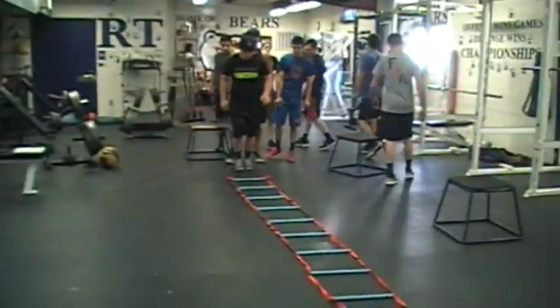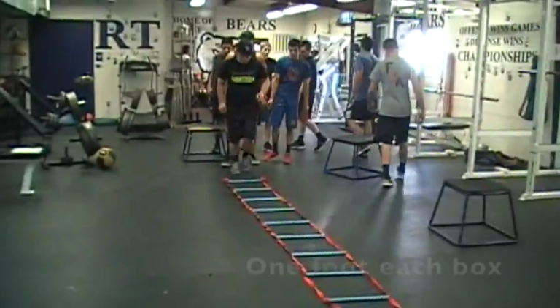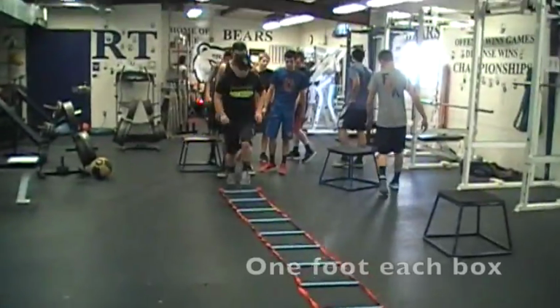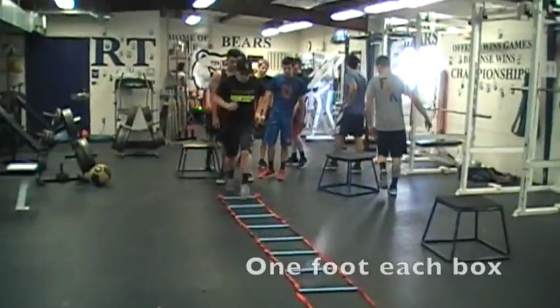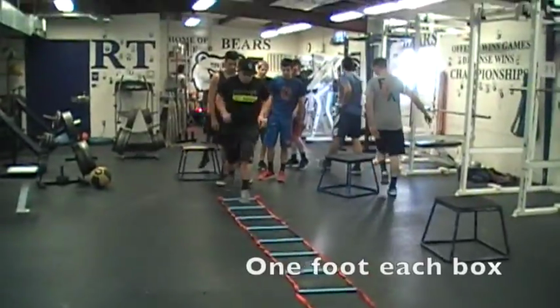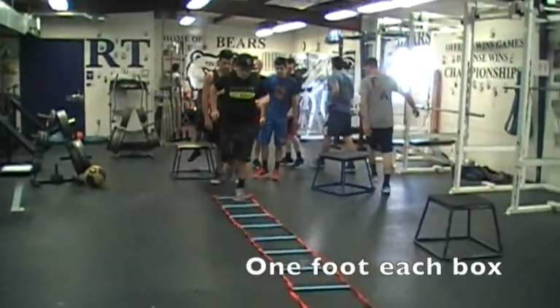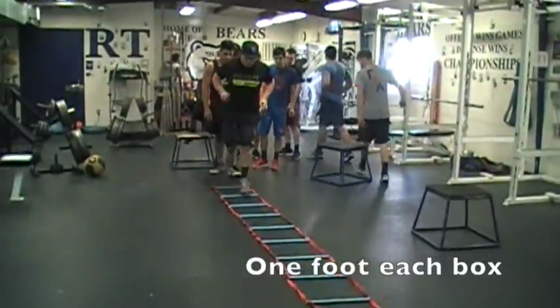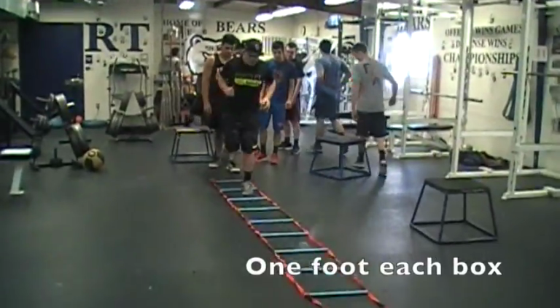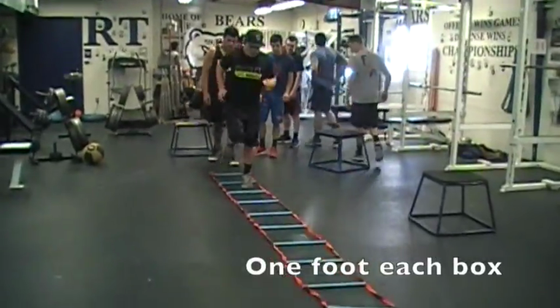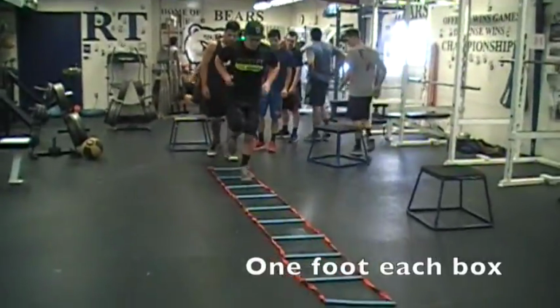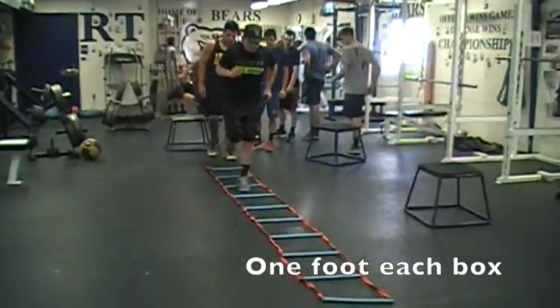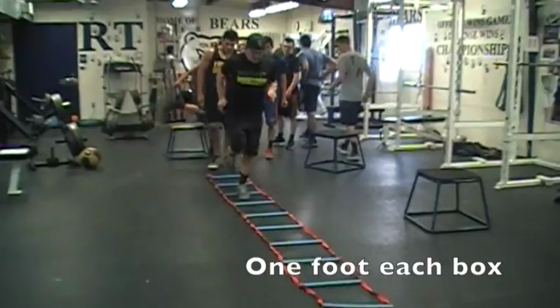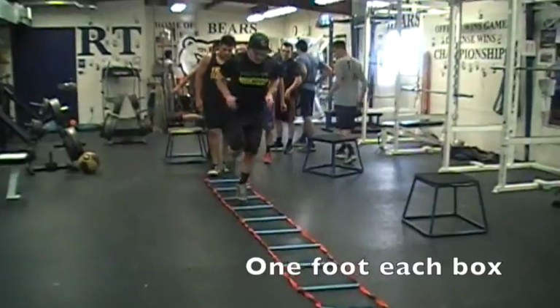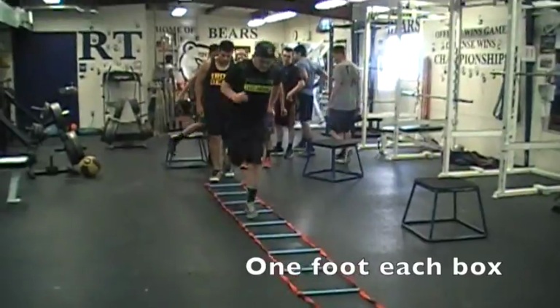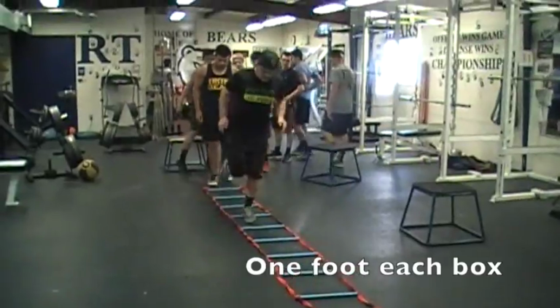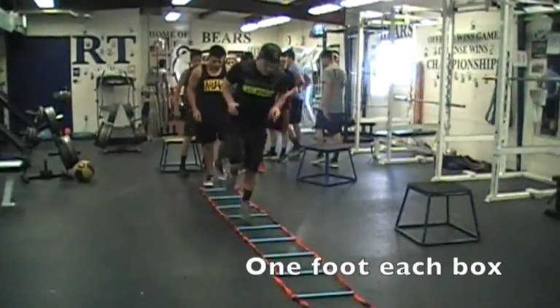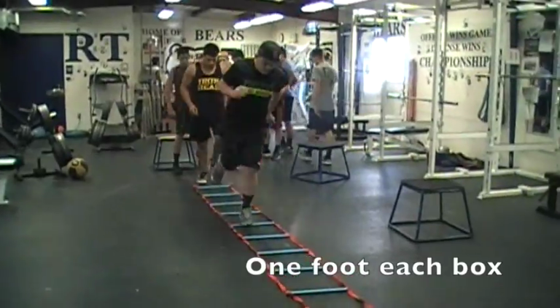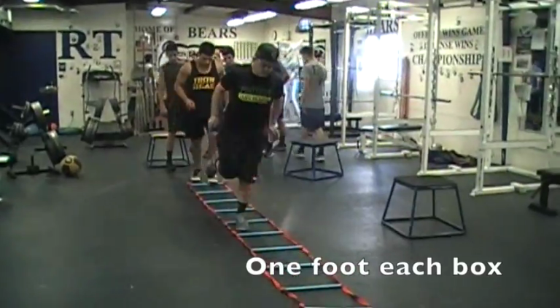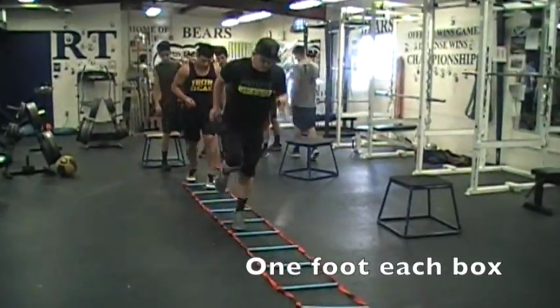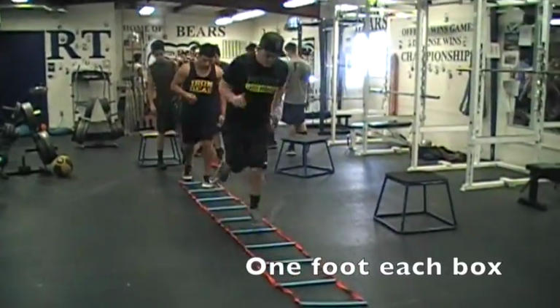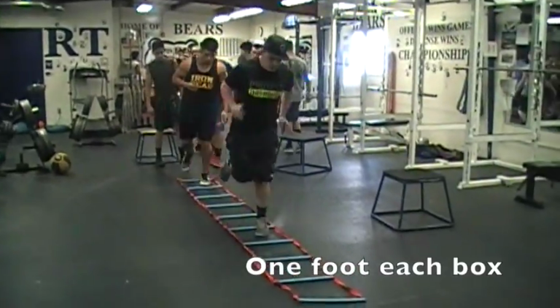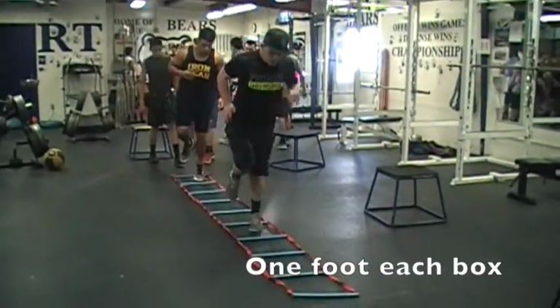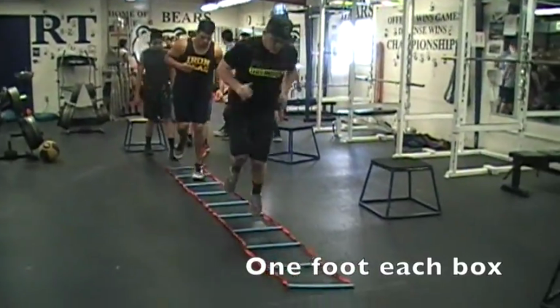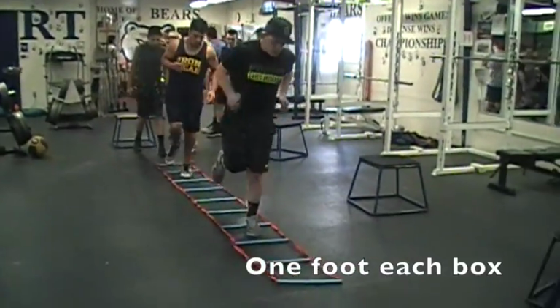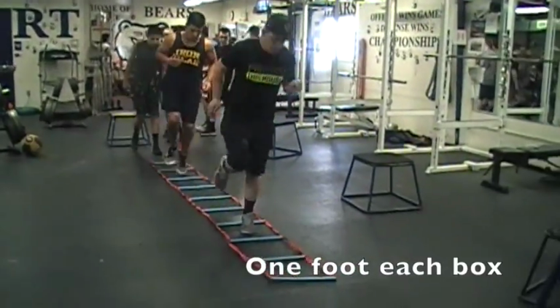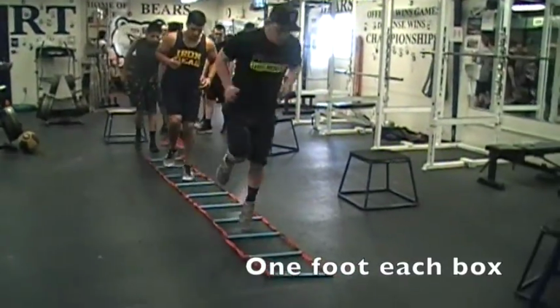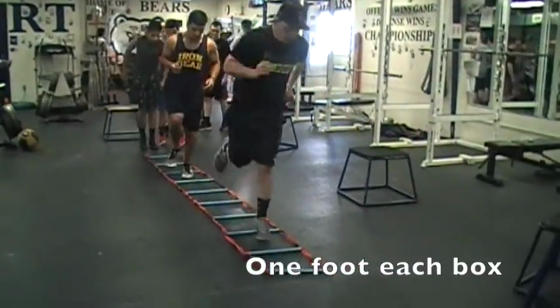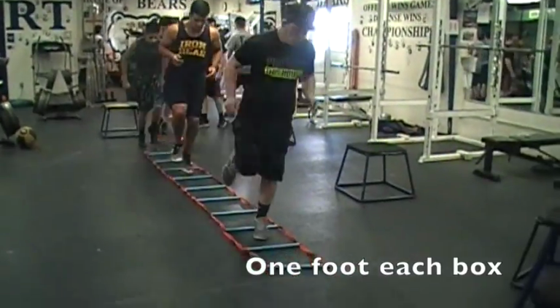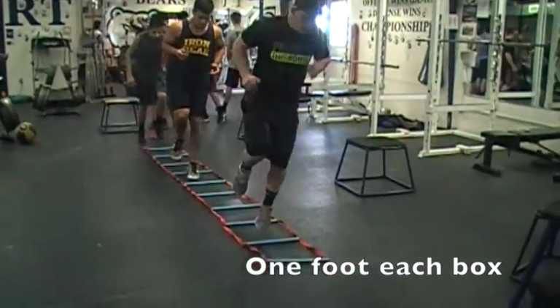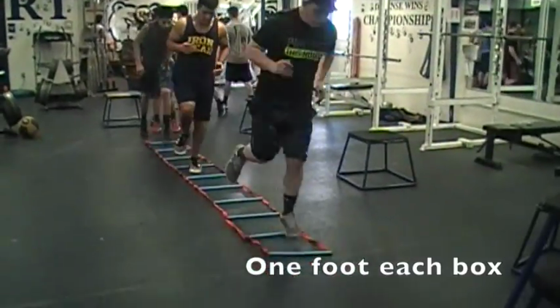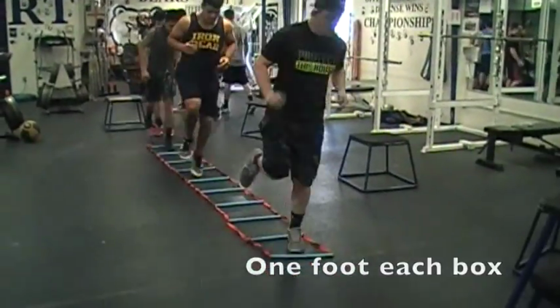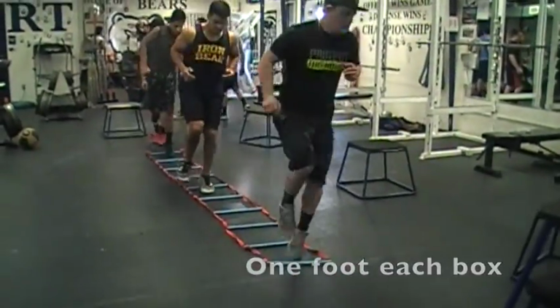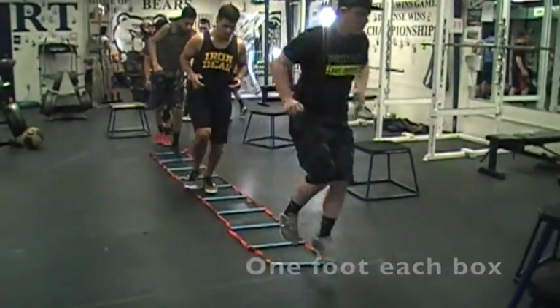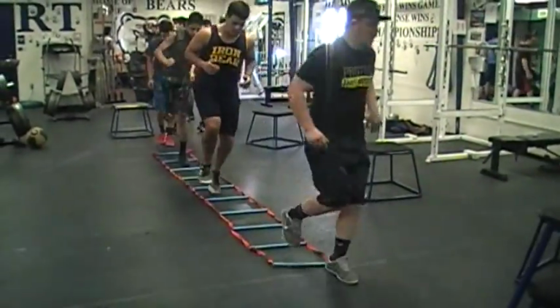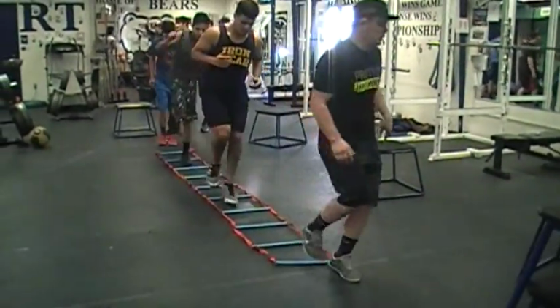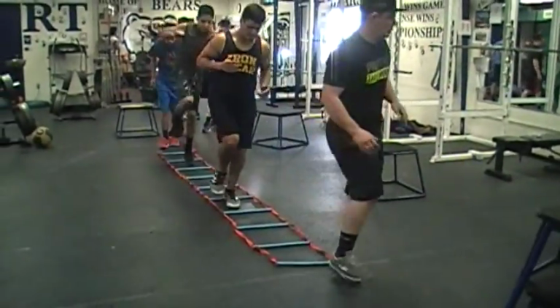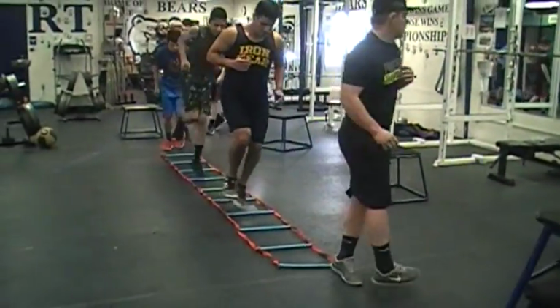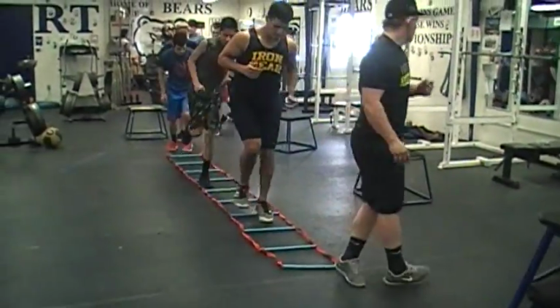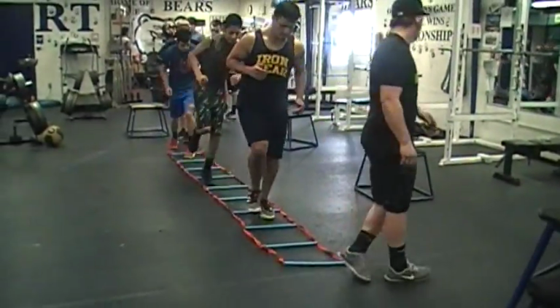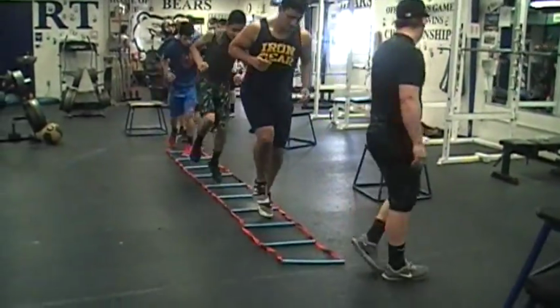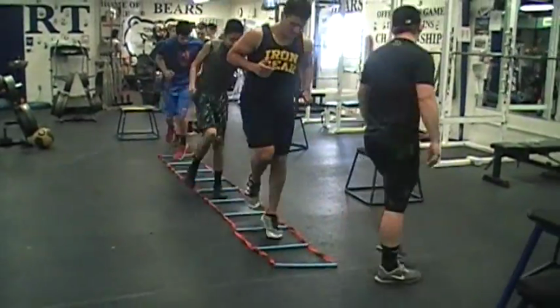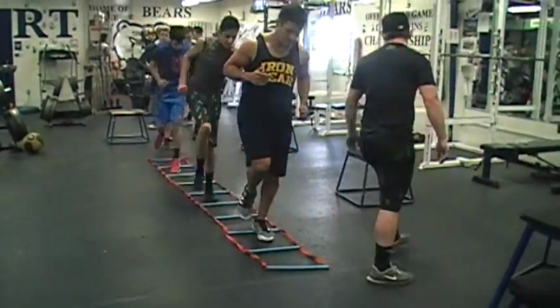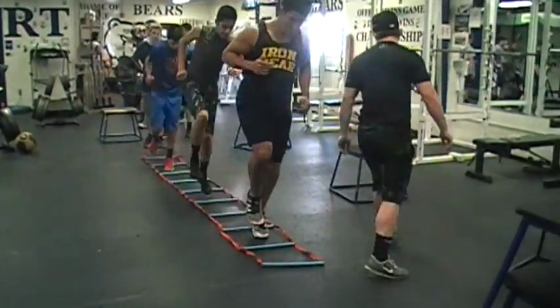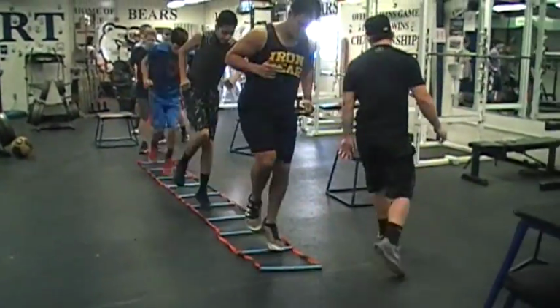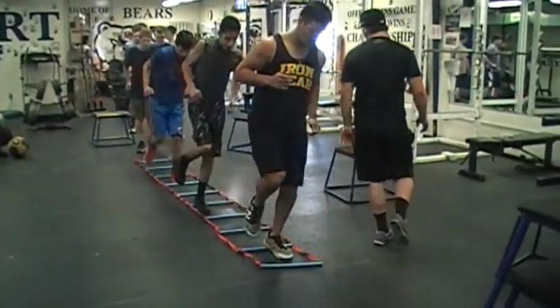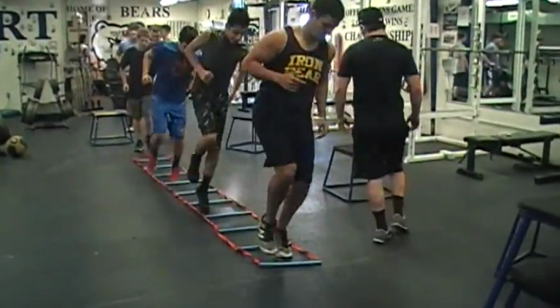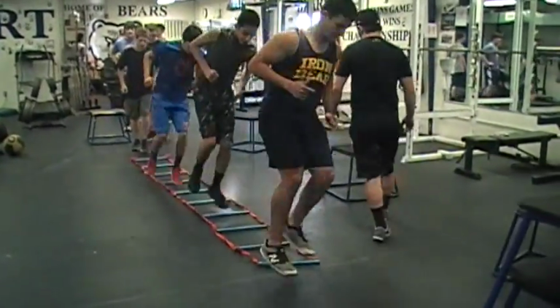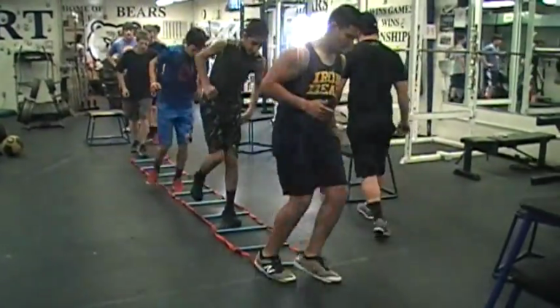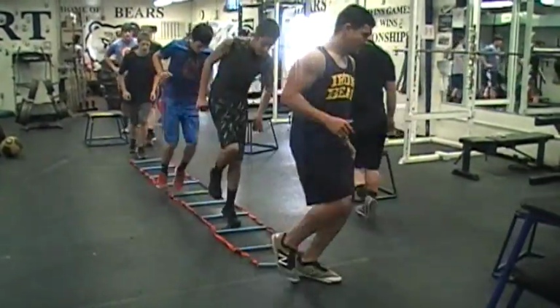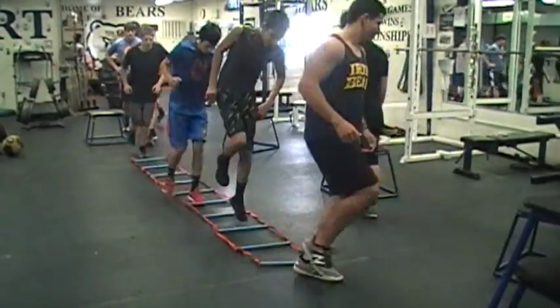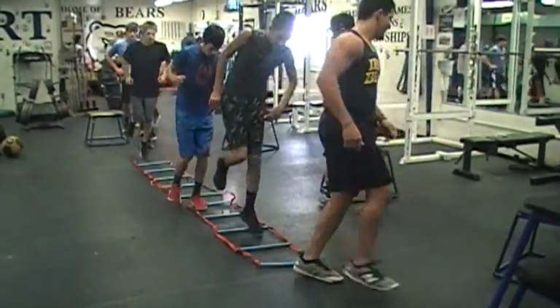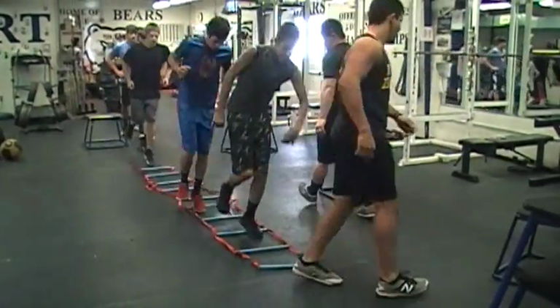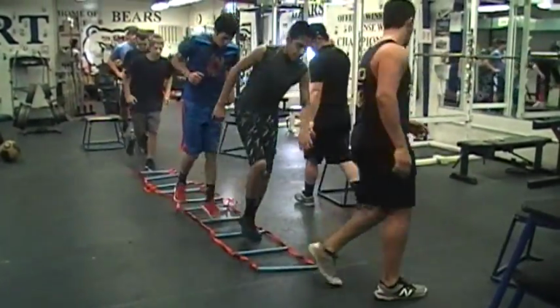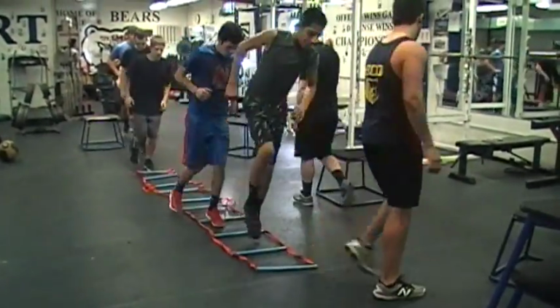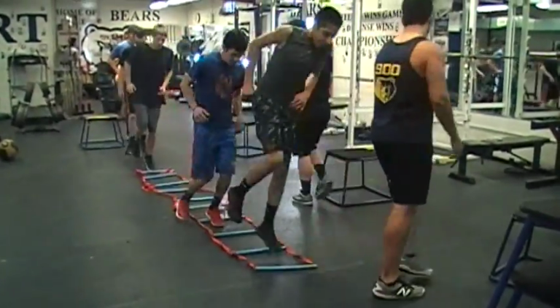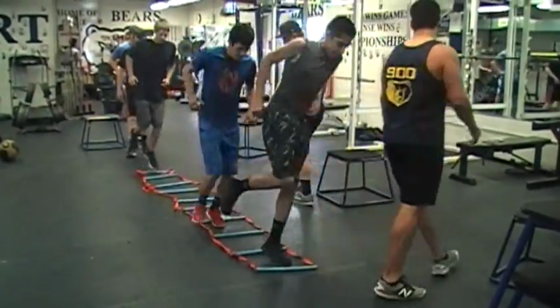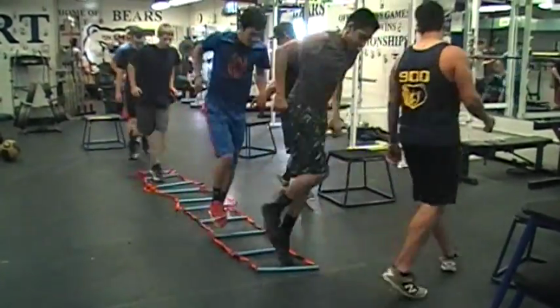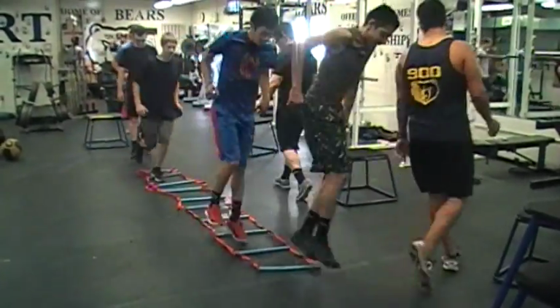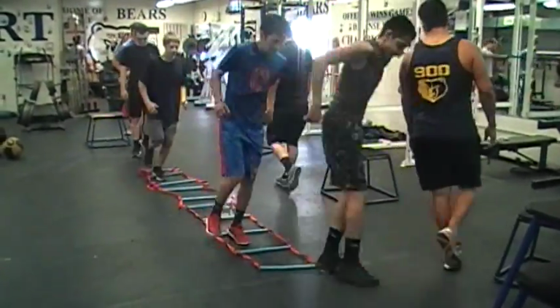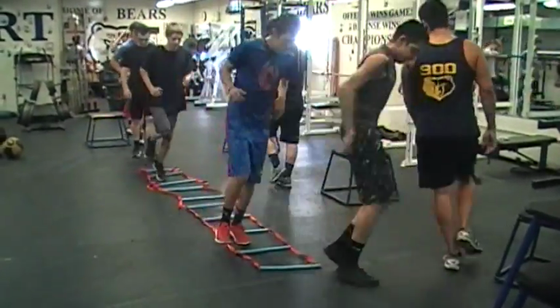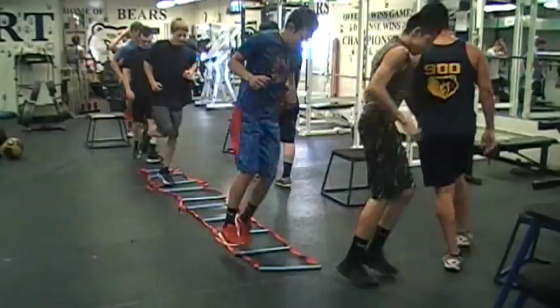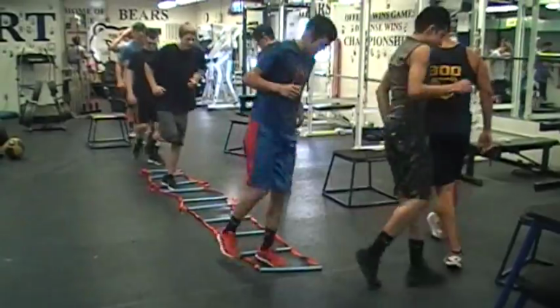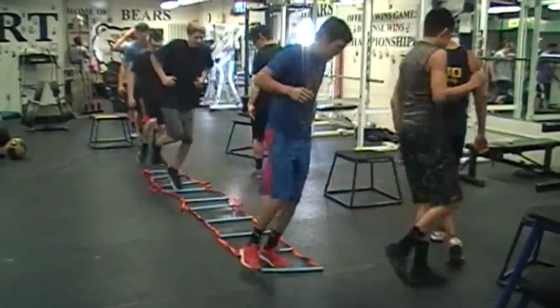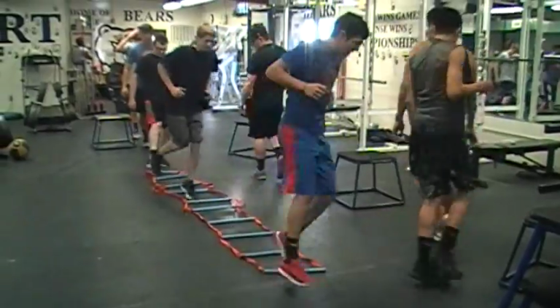The next ladder drill is 1 foot in each box. We will do this with our left foot 5 times through, then with our right foot 5 times through.